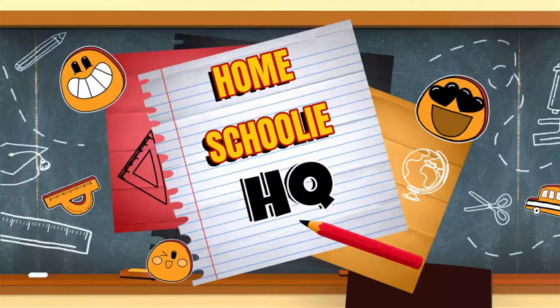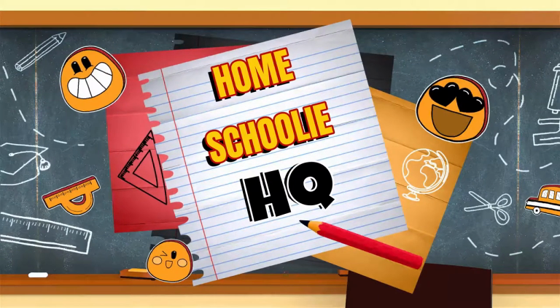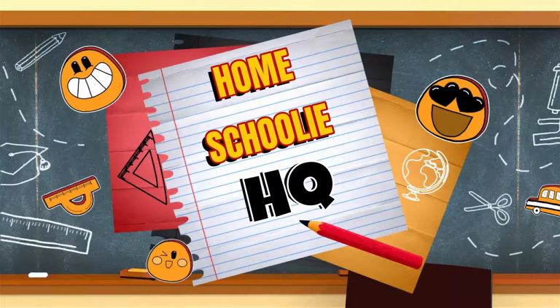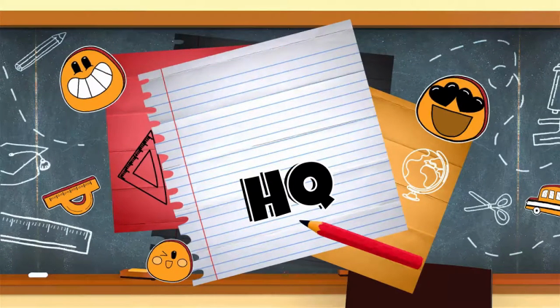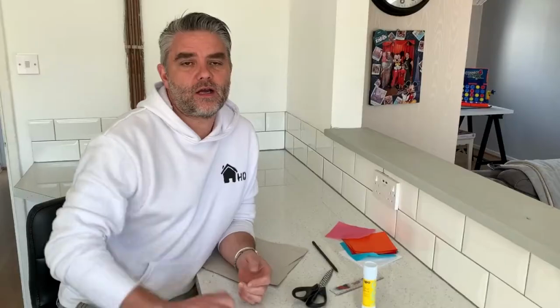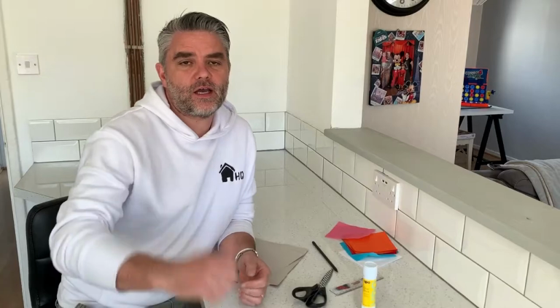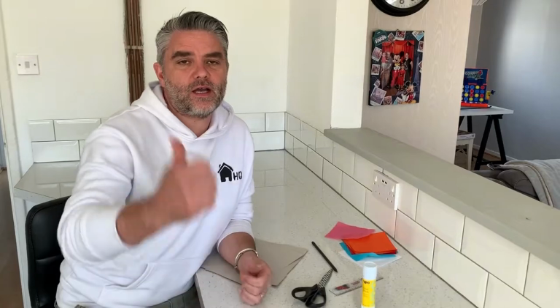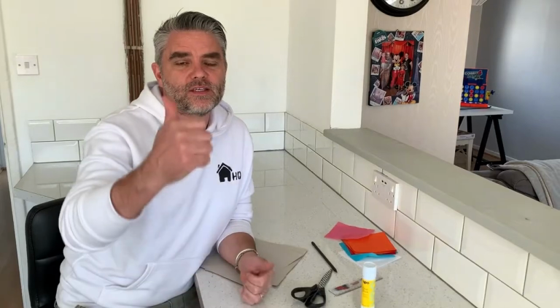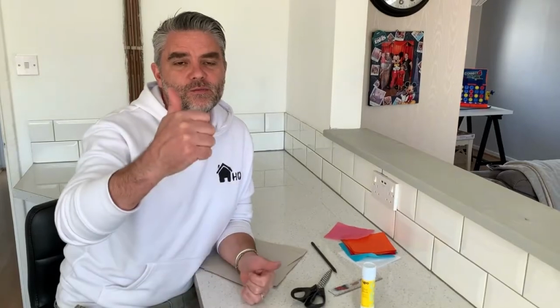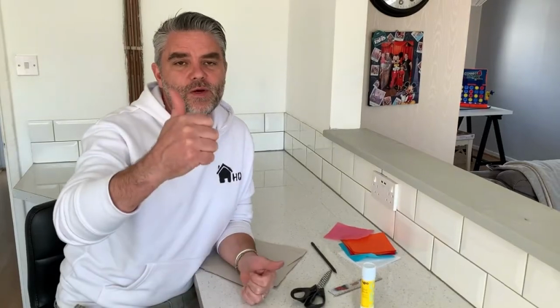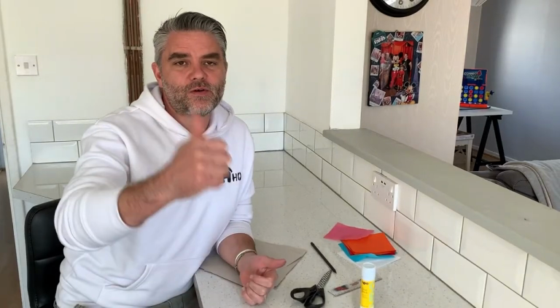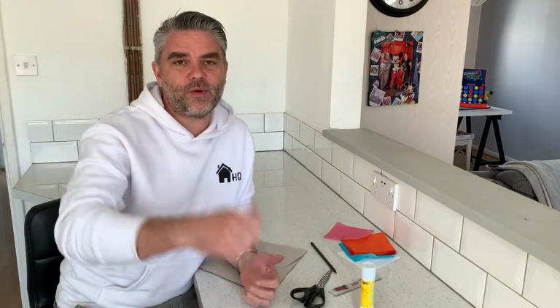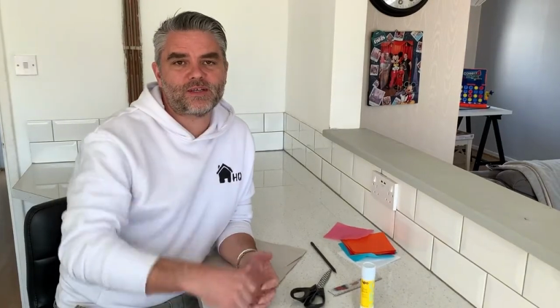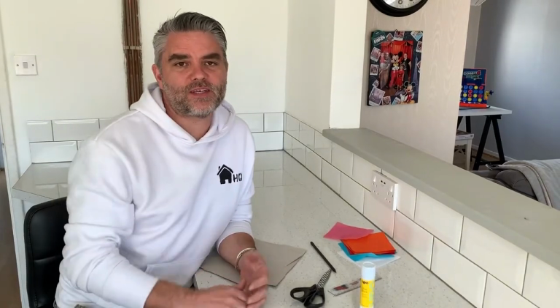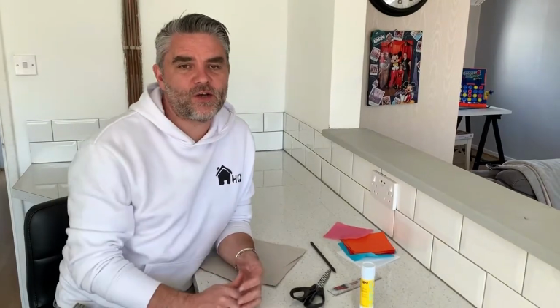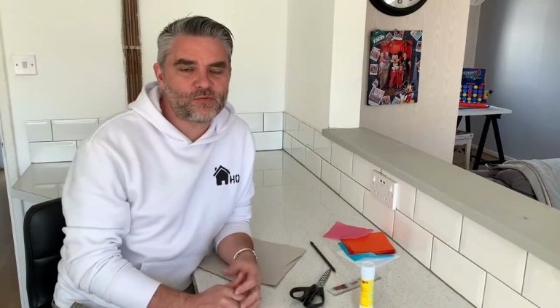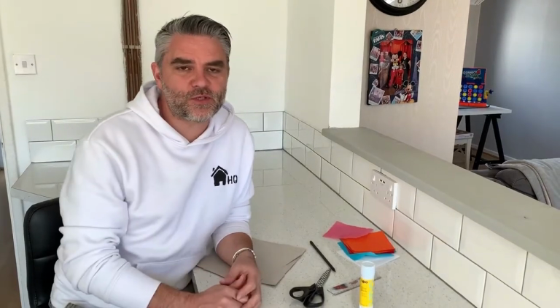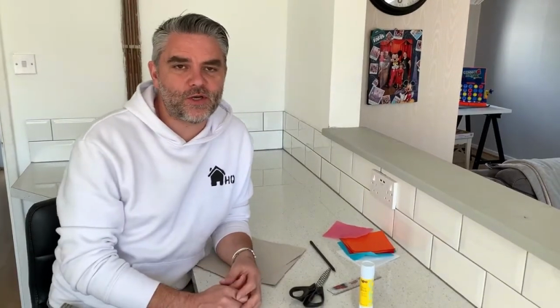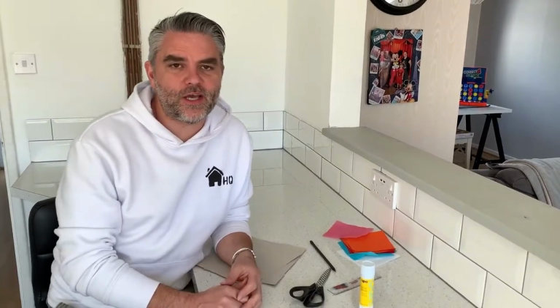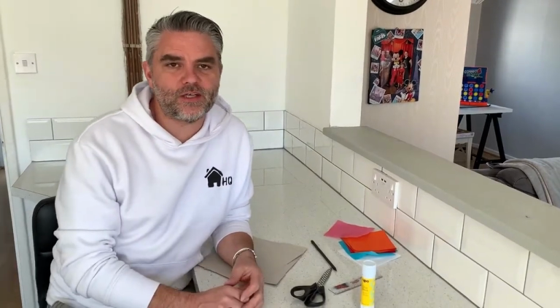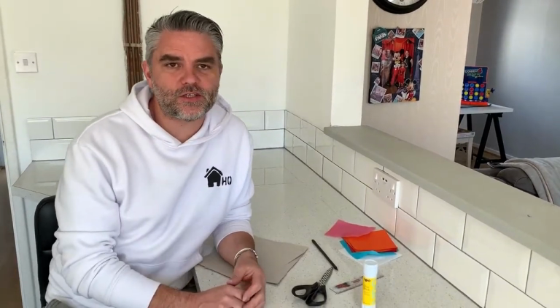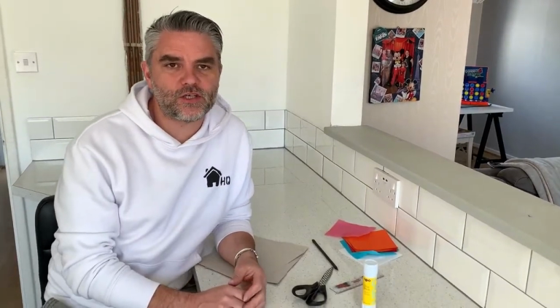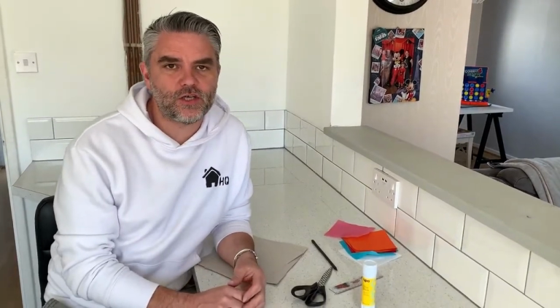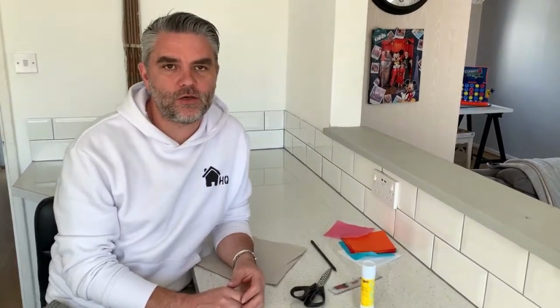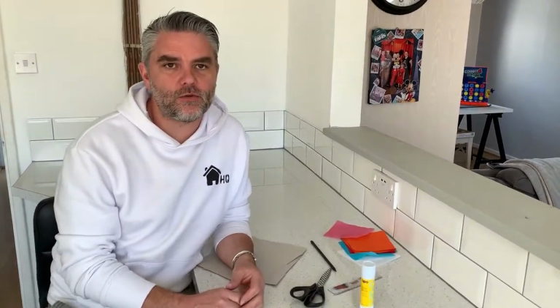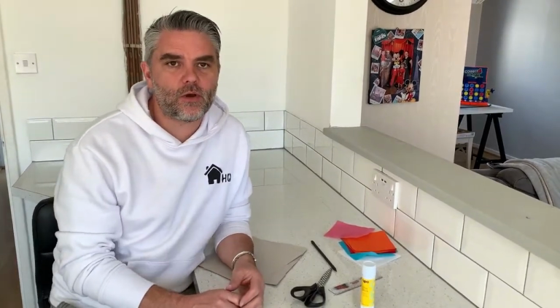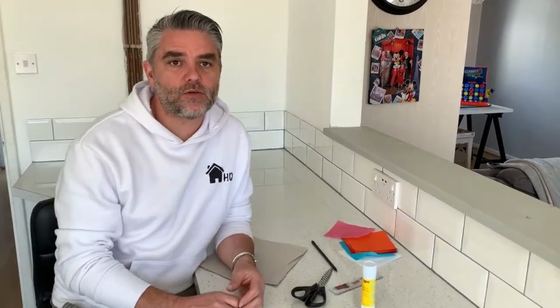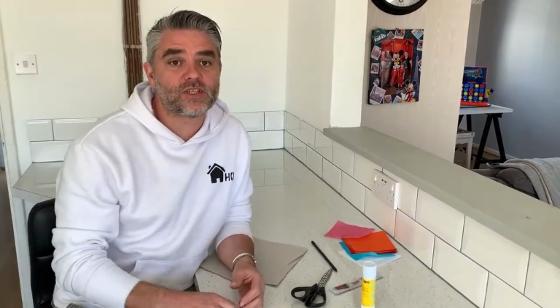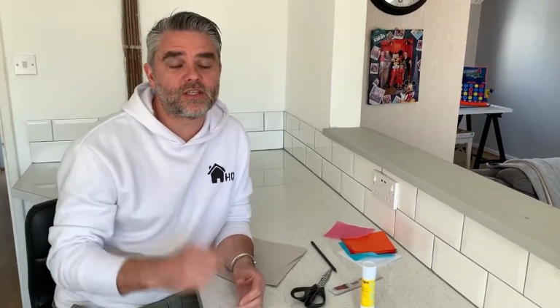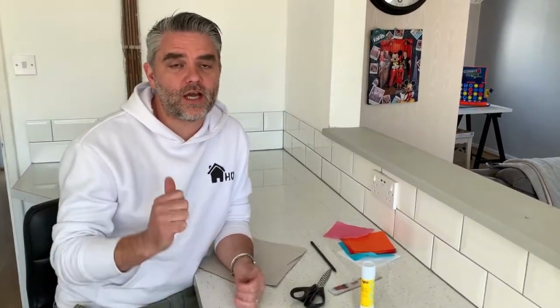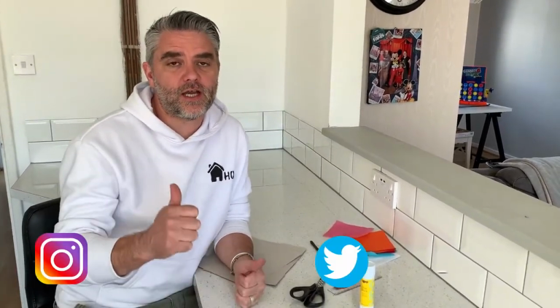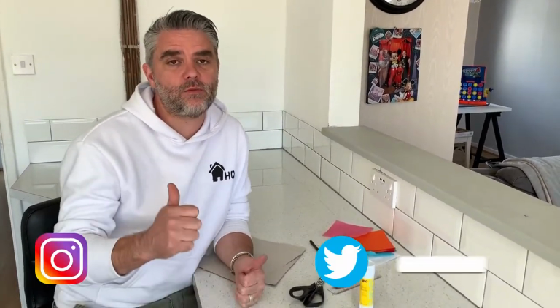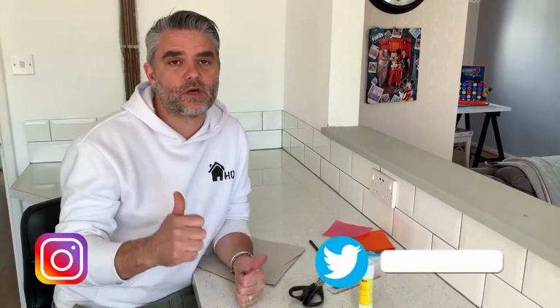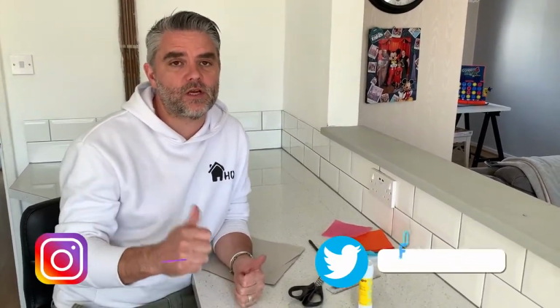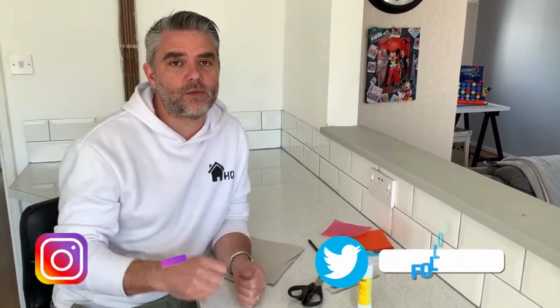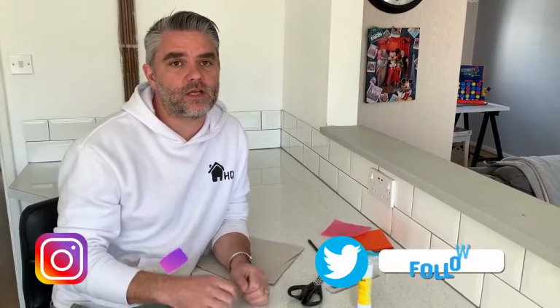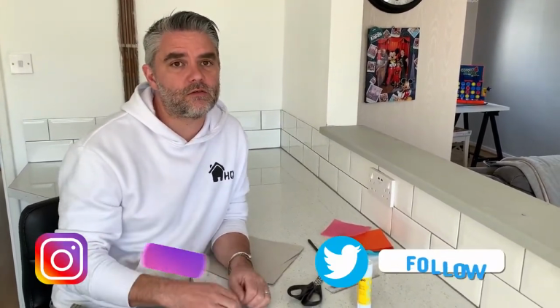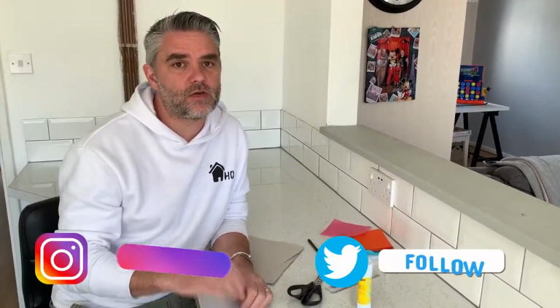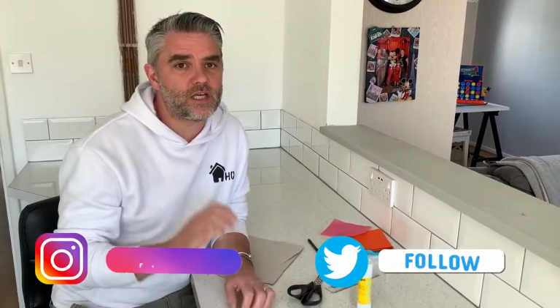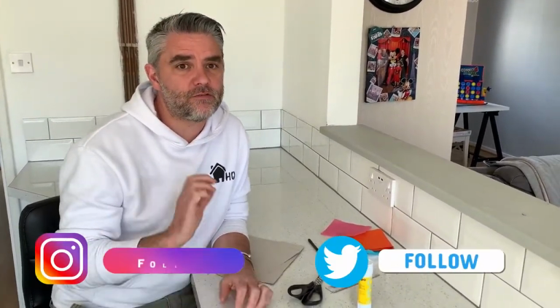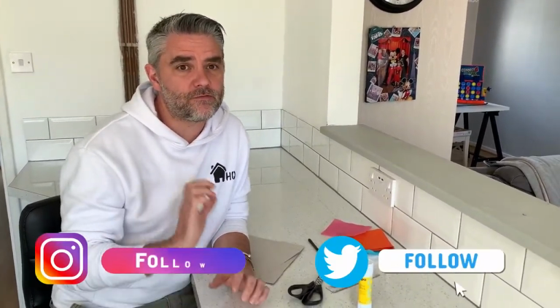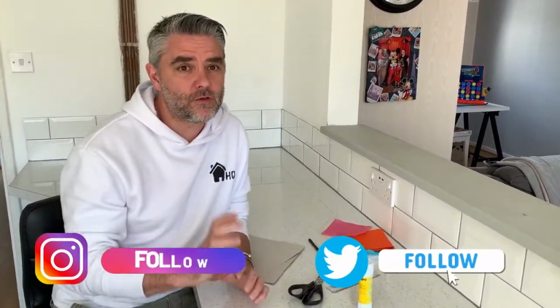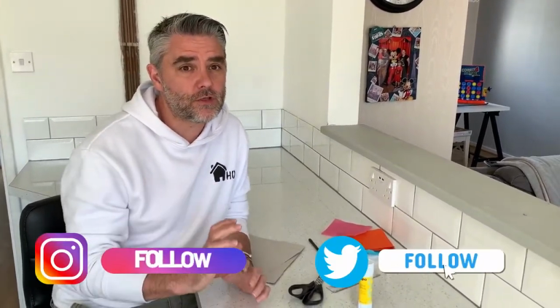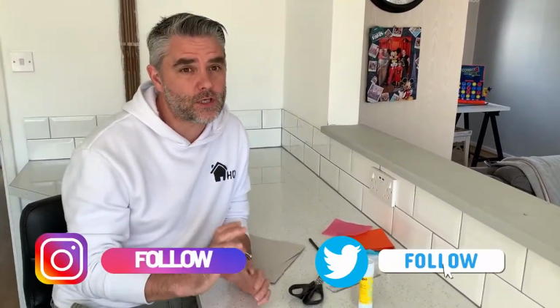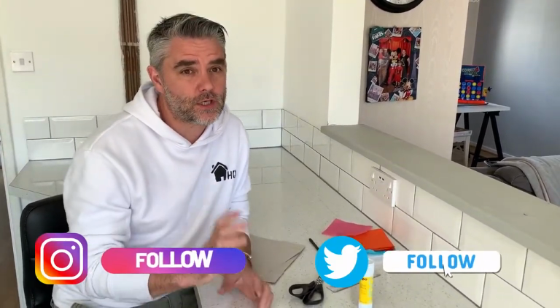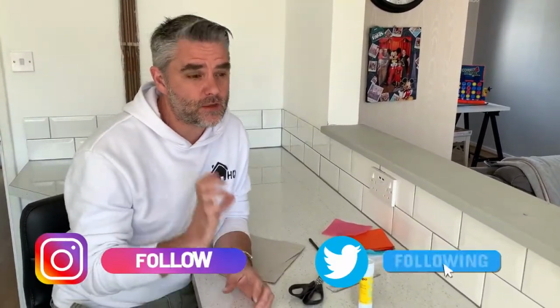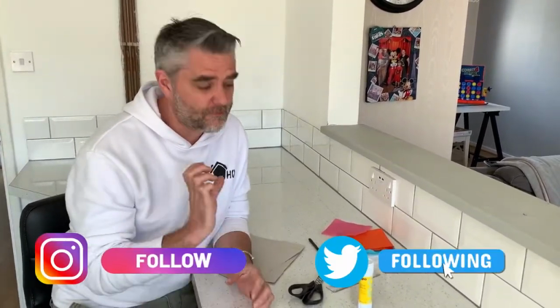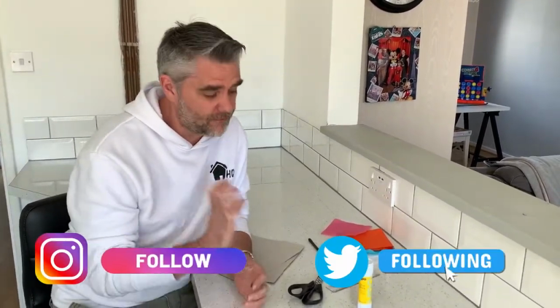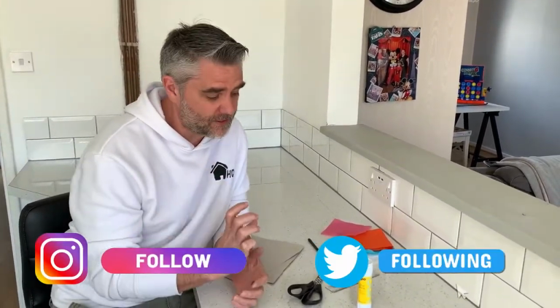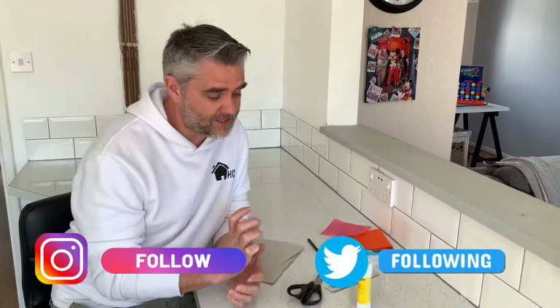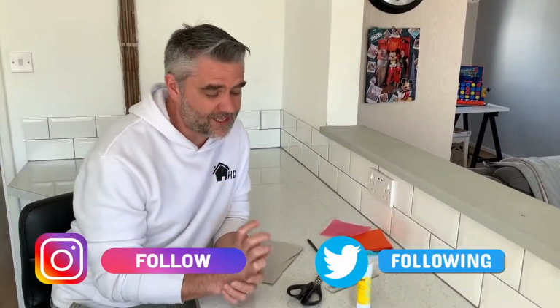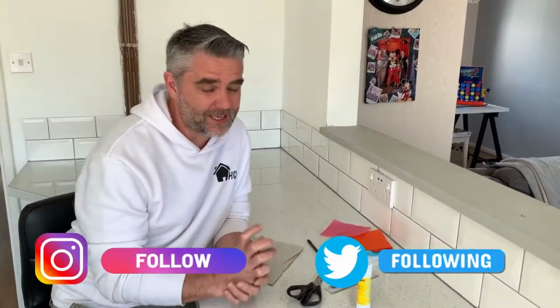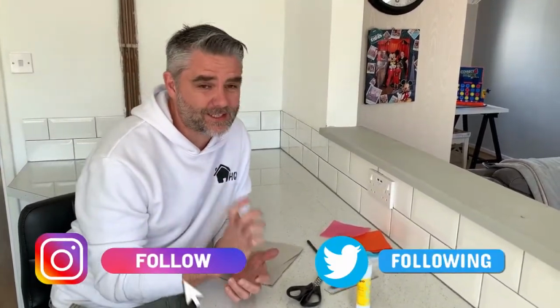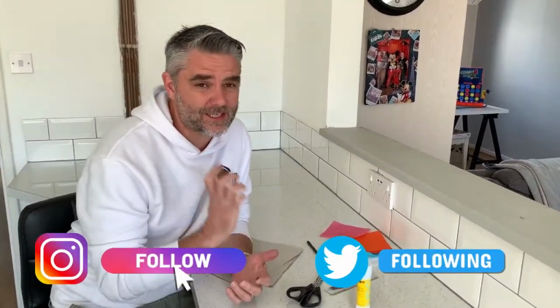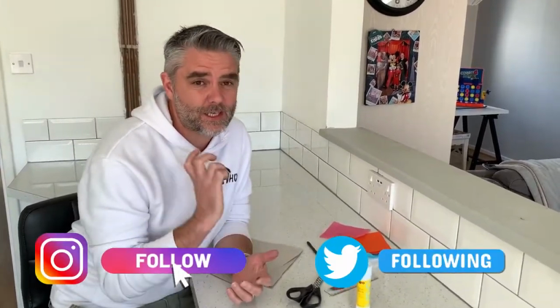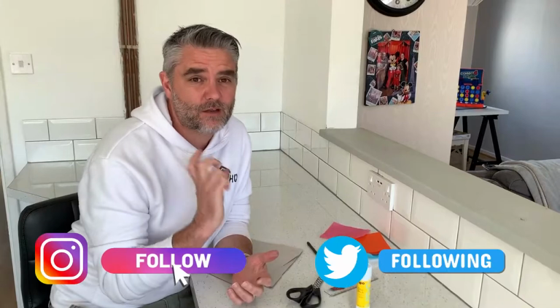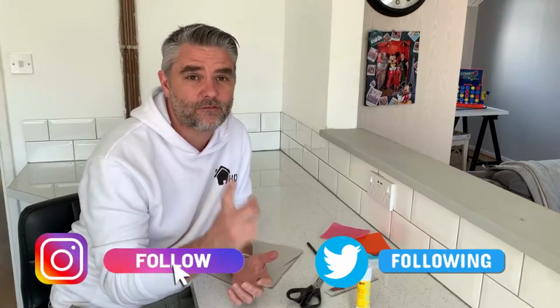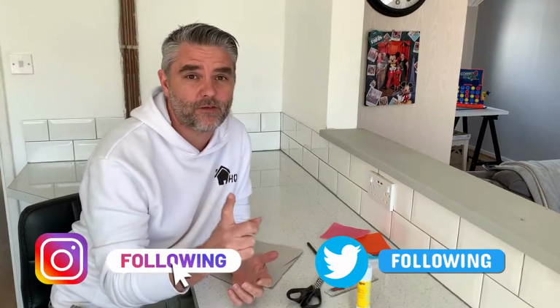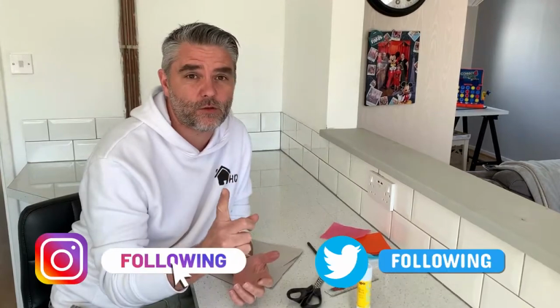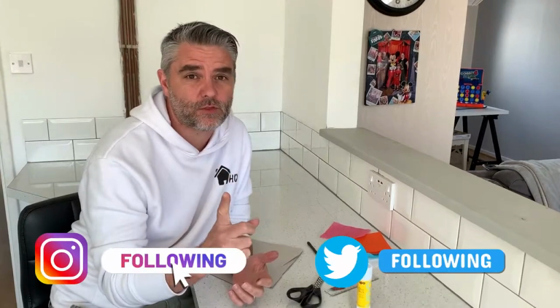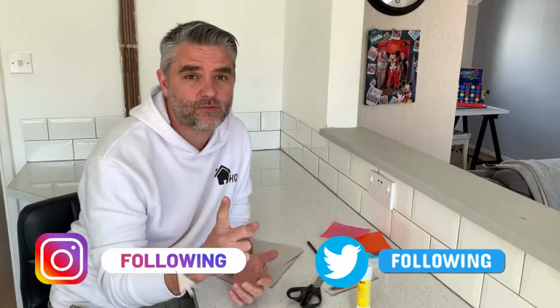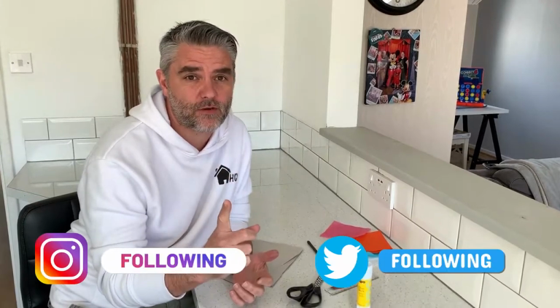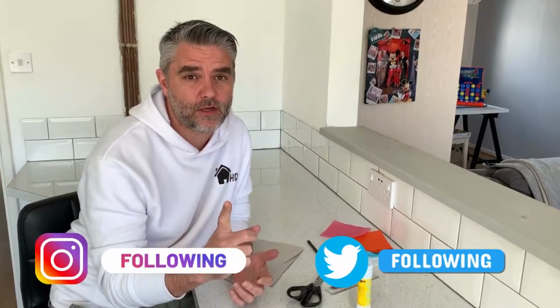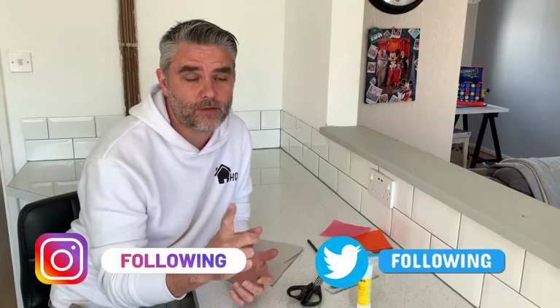Hi guys and welcome back to Homeschooling HQ. Today we're going to make a really funky, fantastic photo frame.